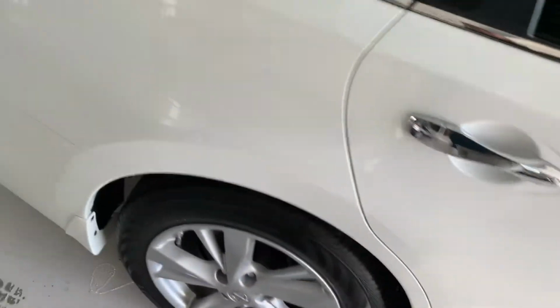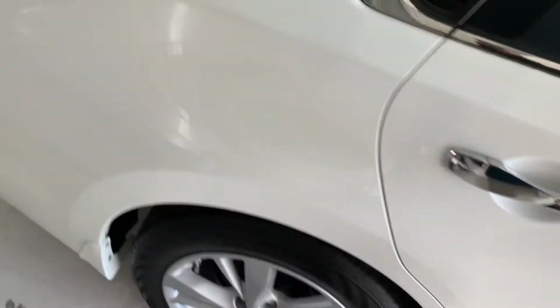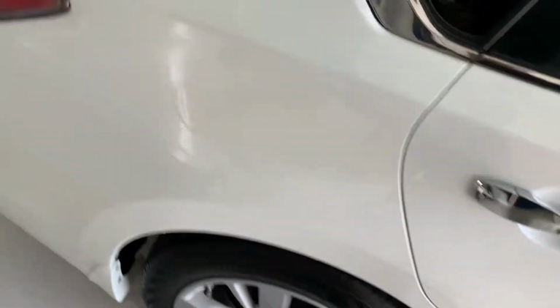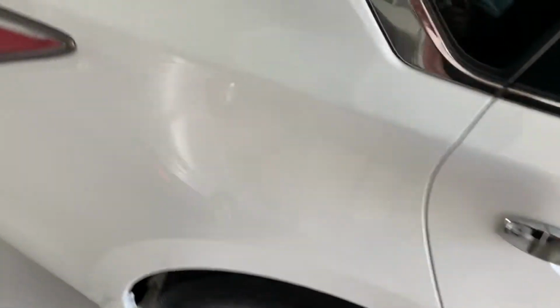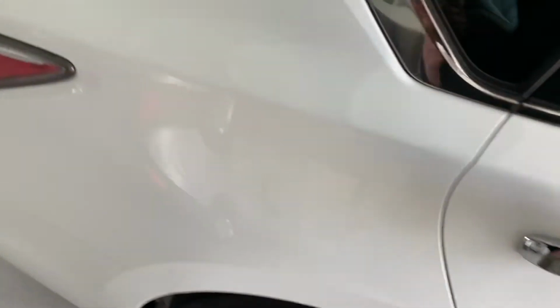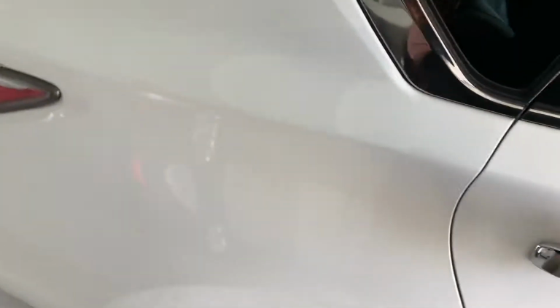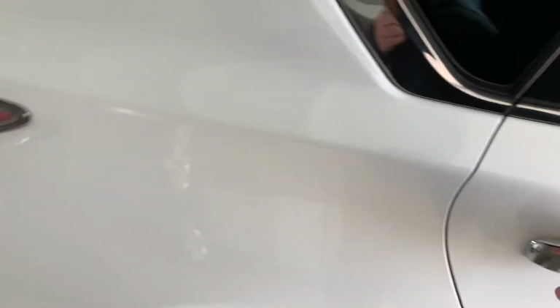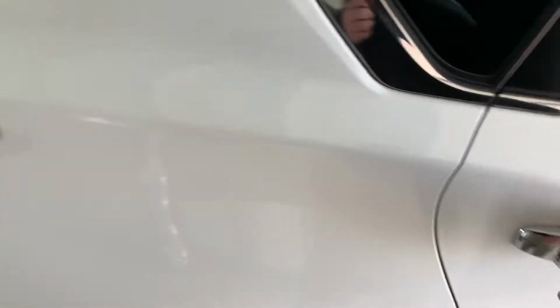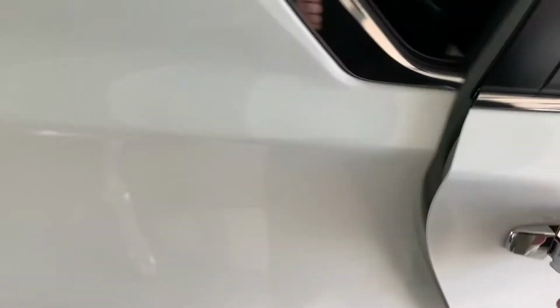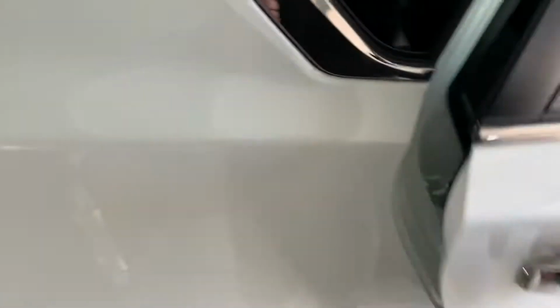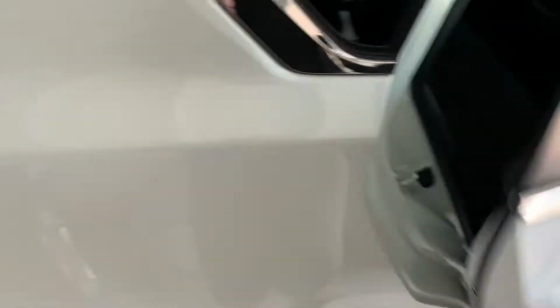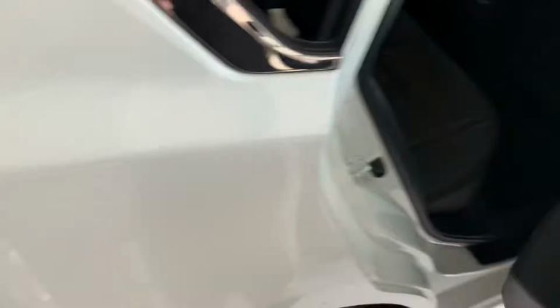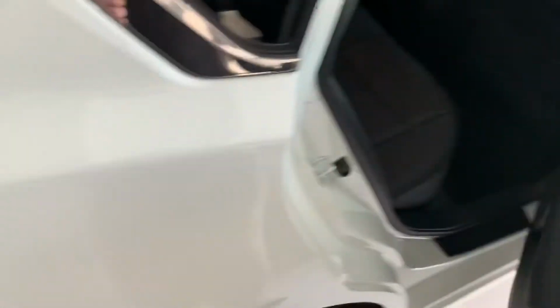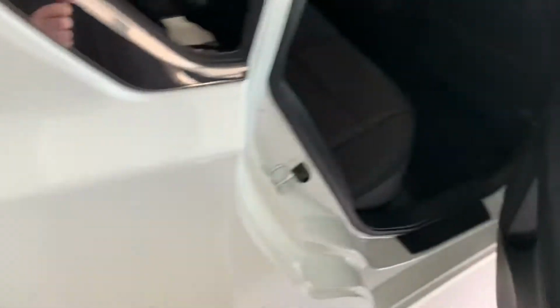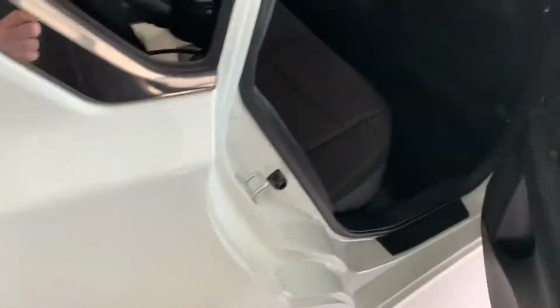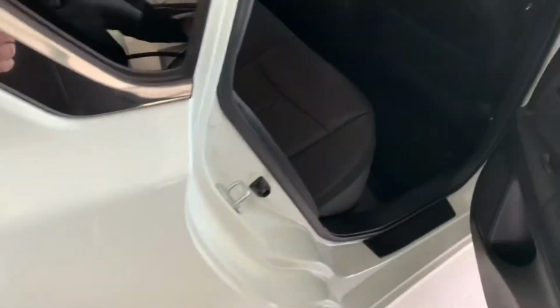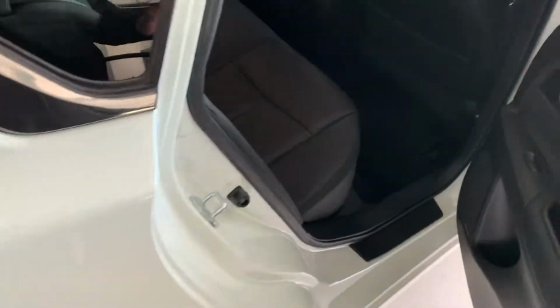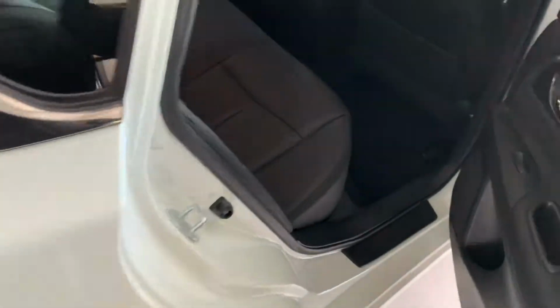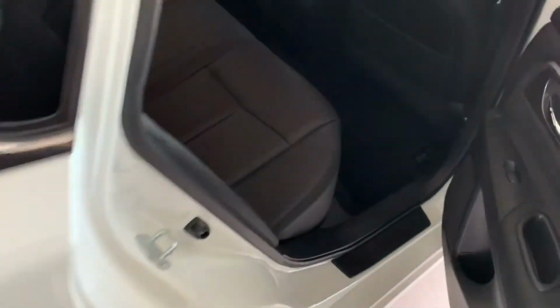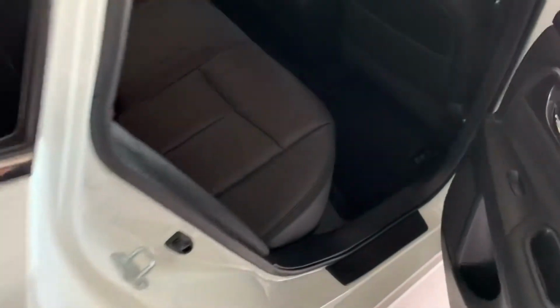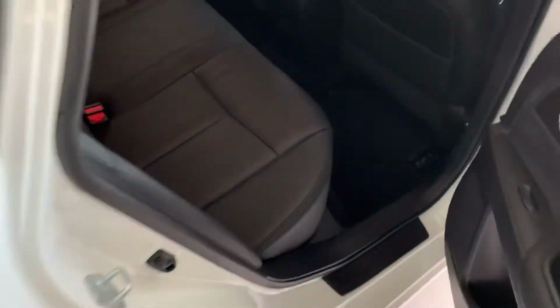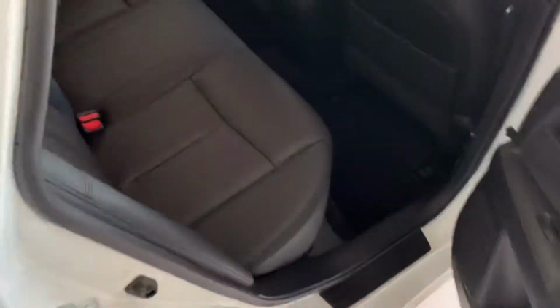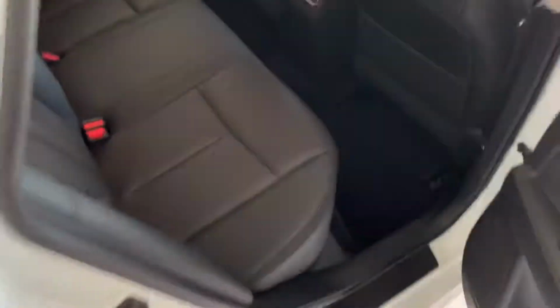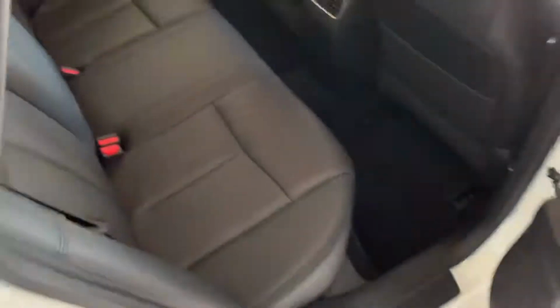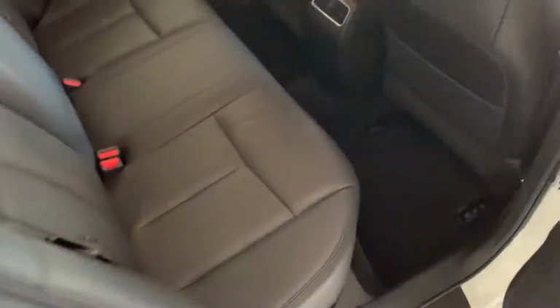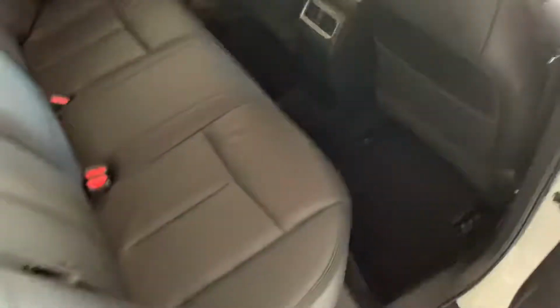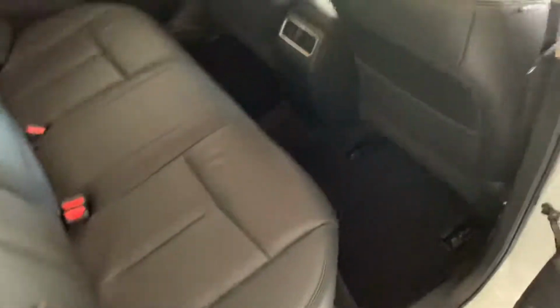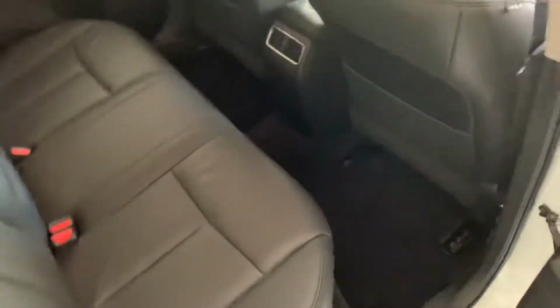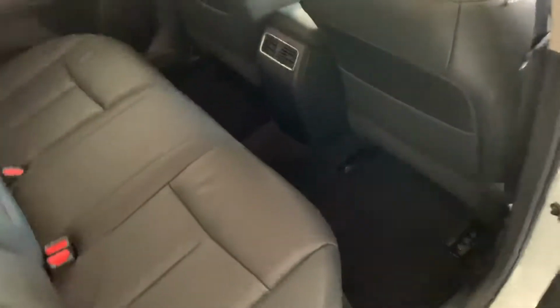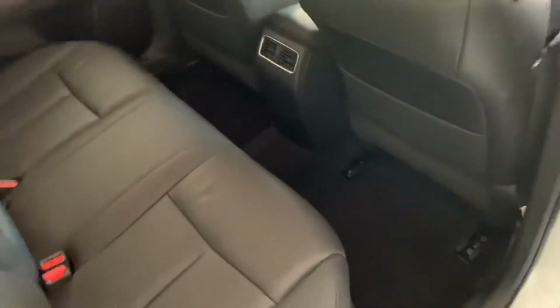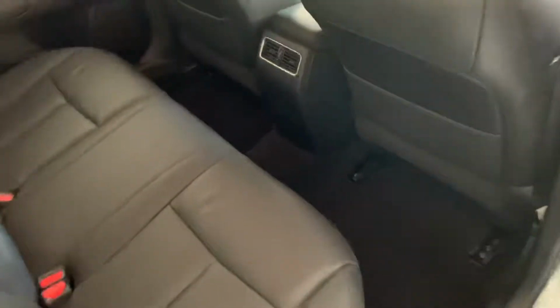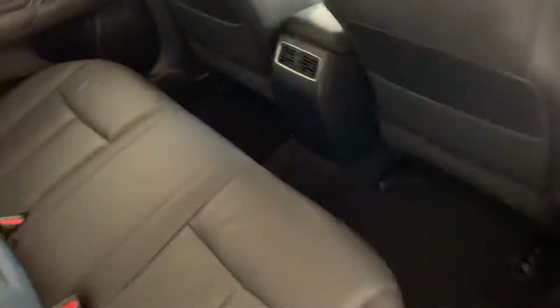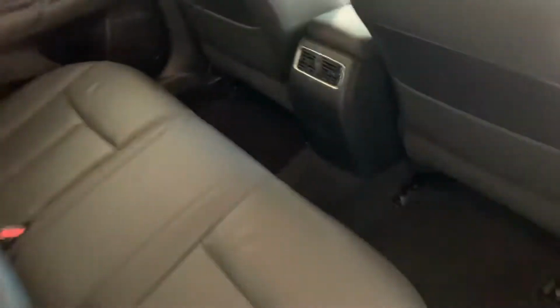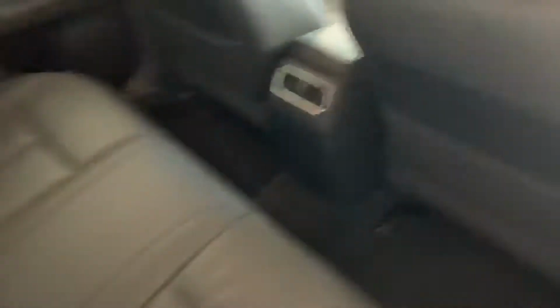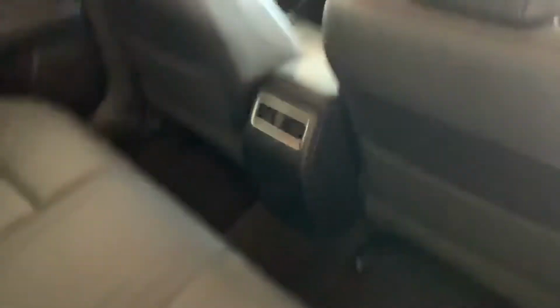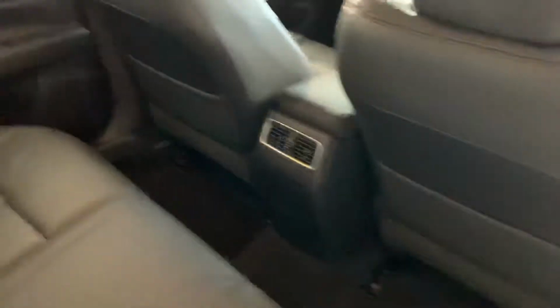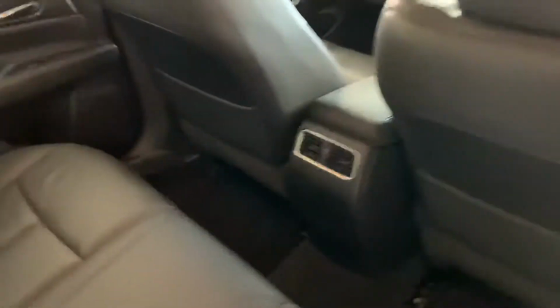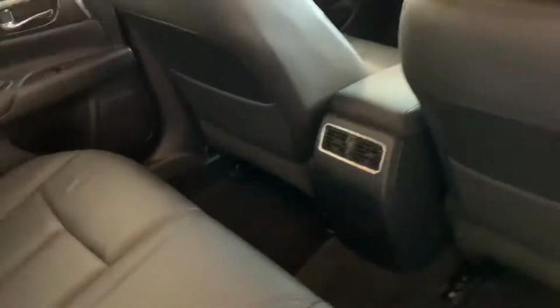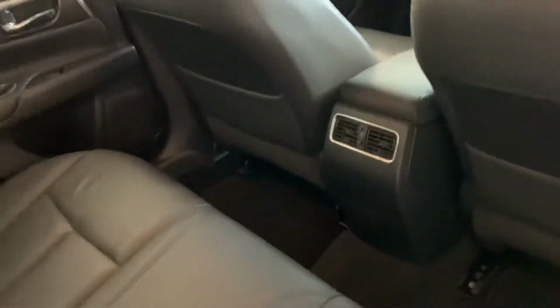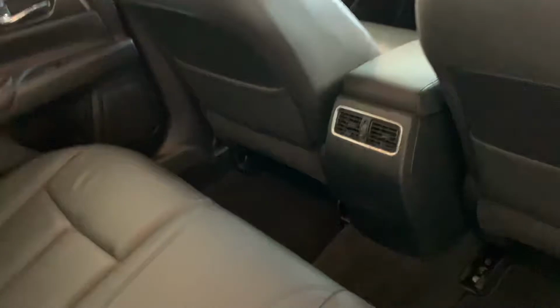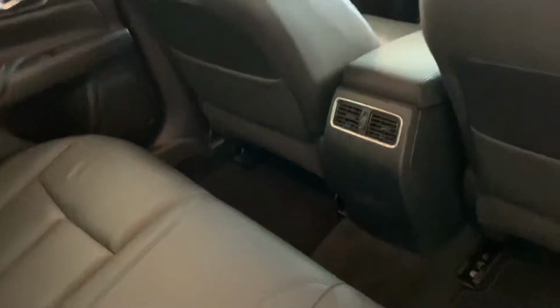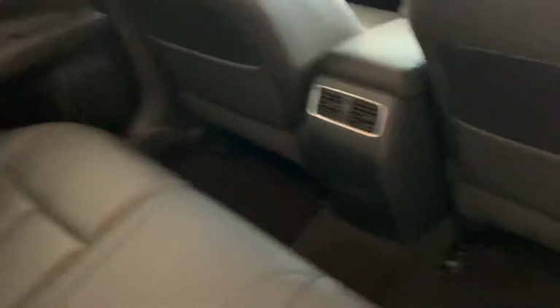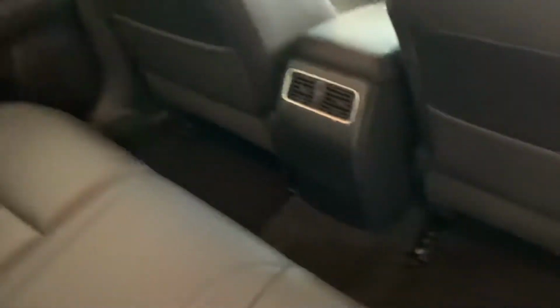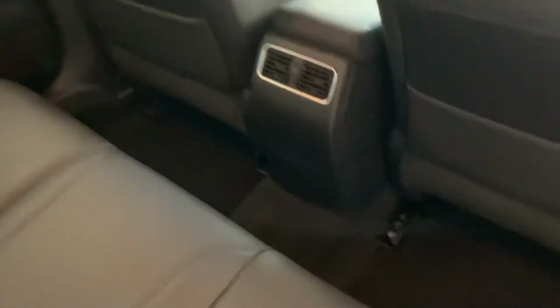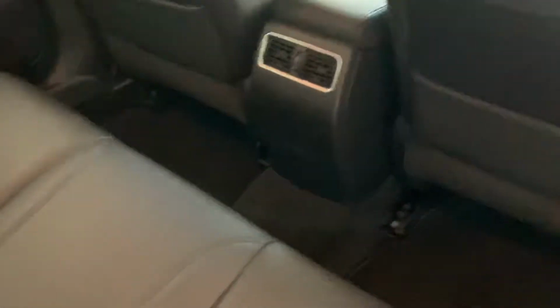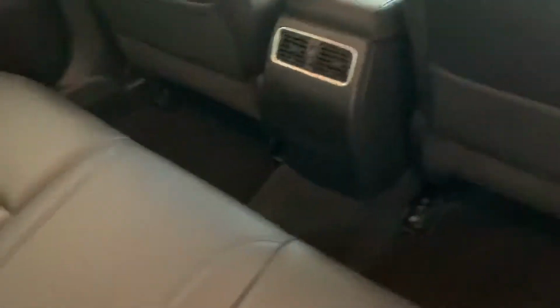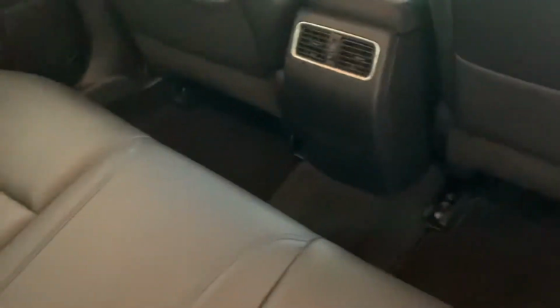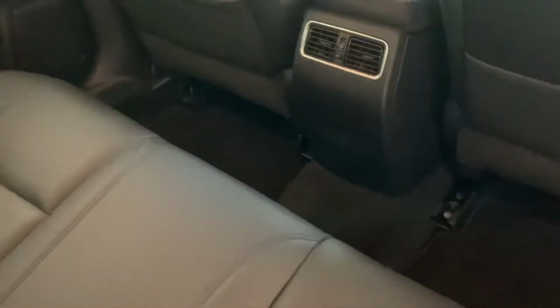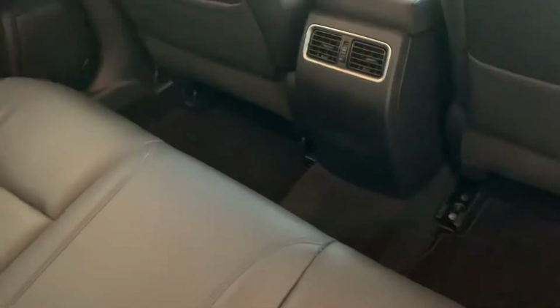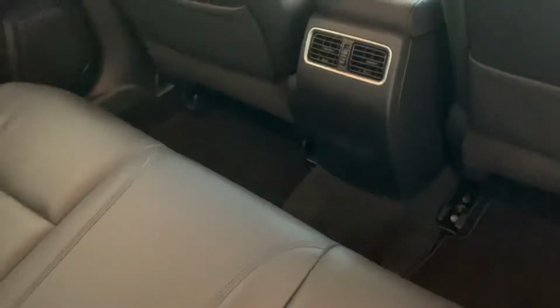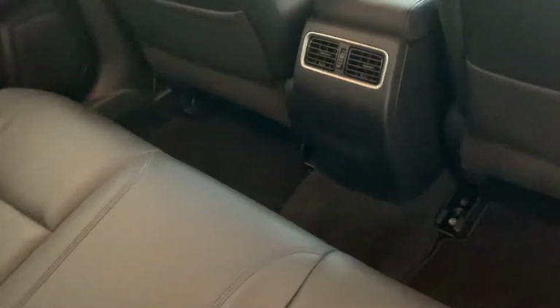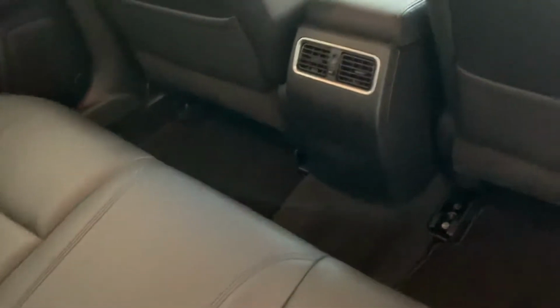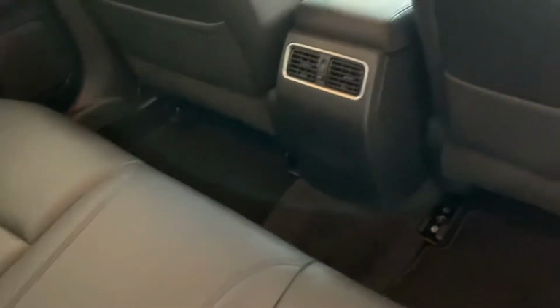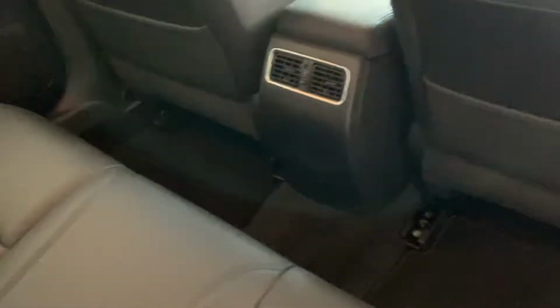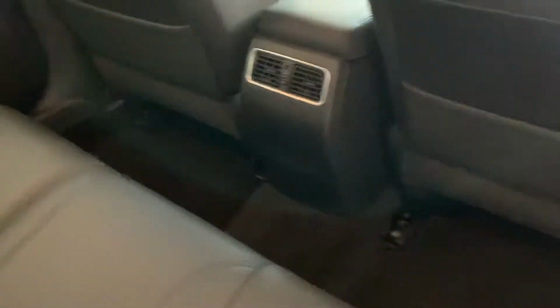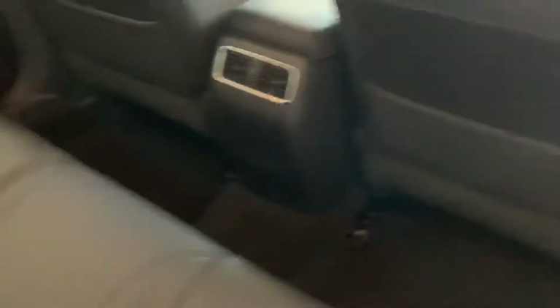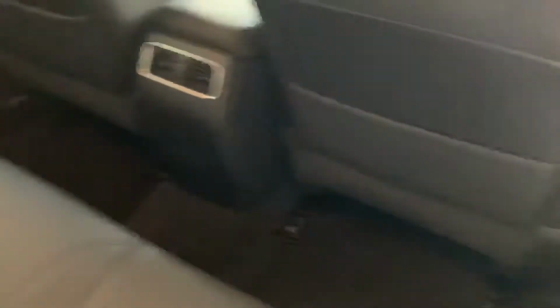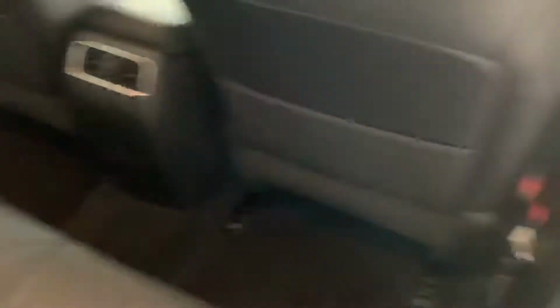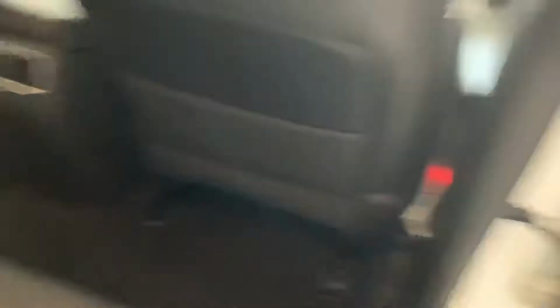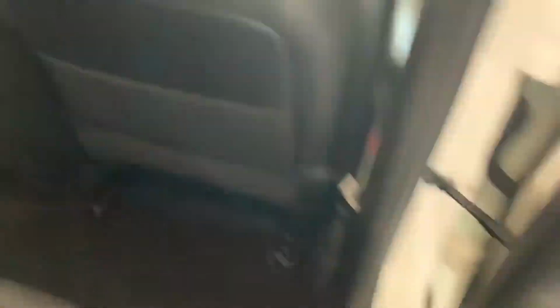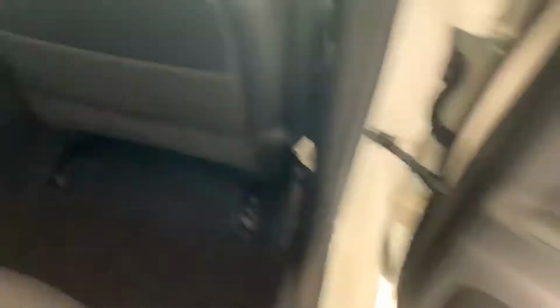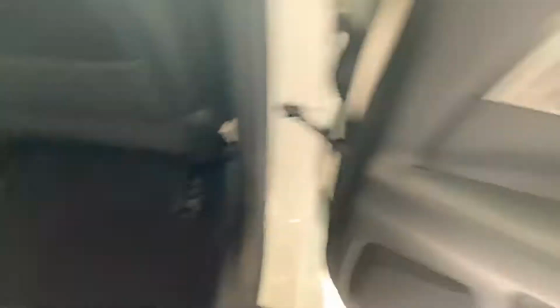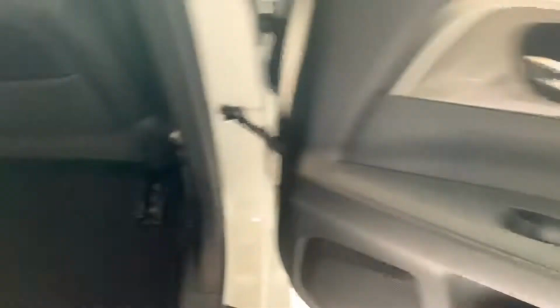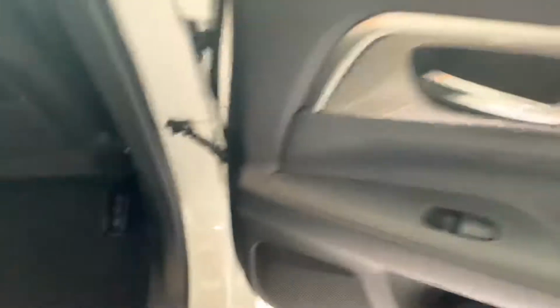Popping in the passenger side rear door here. It does have AC in the back — AC vents in the center console in the rear.